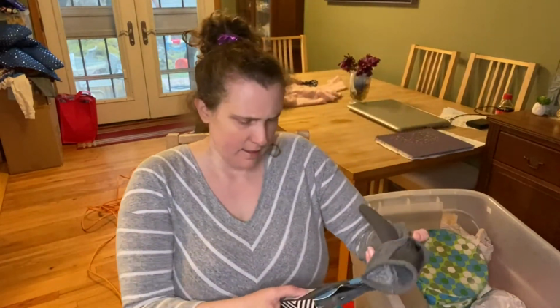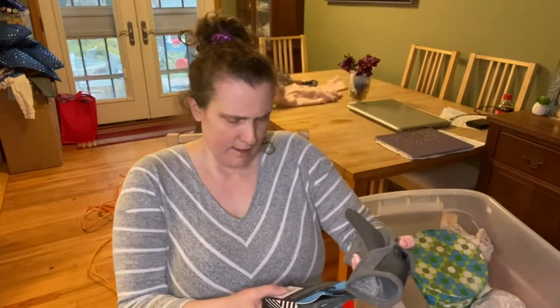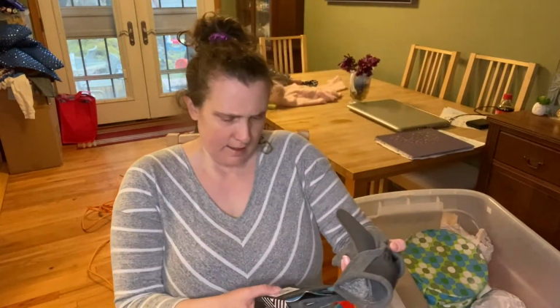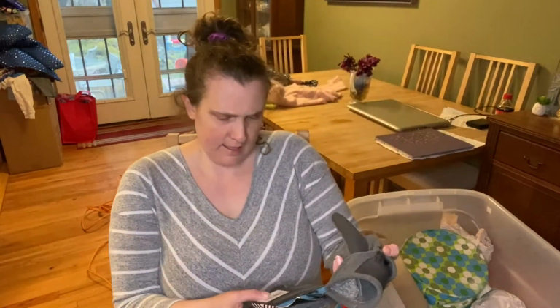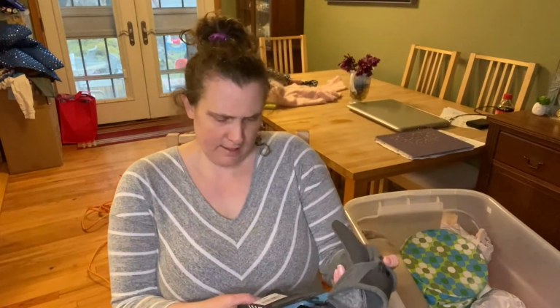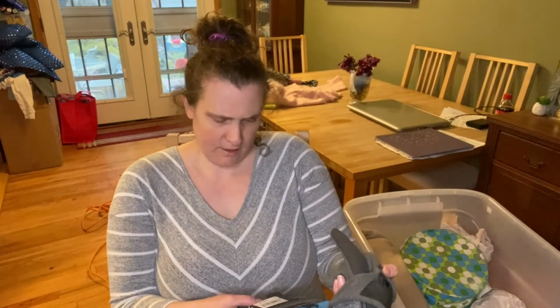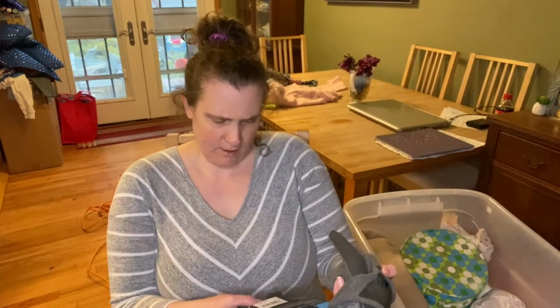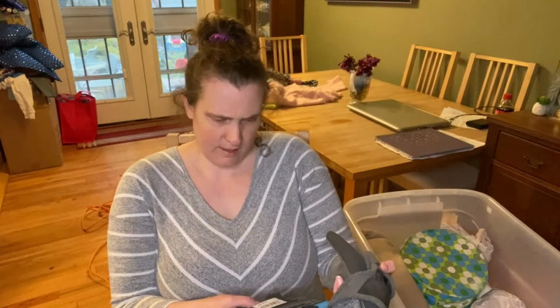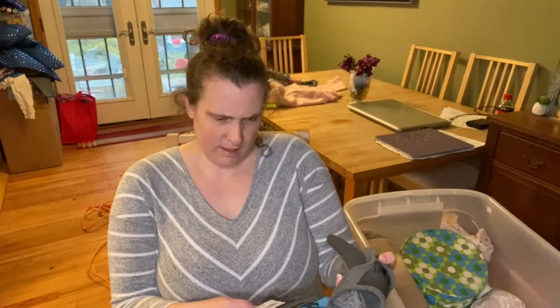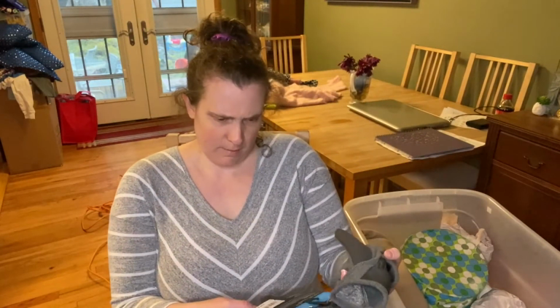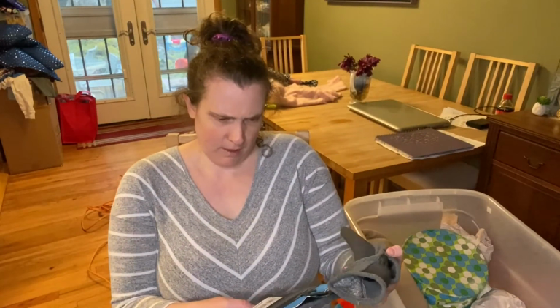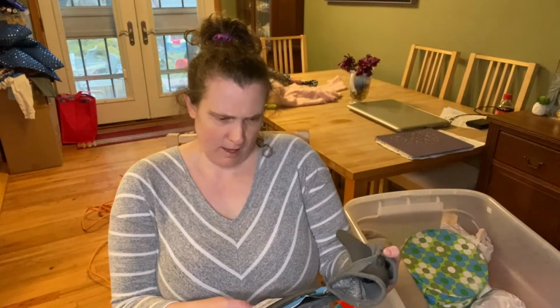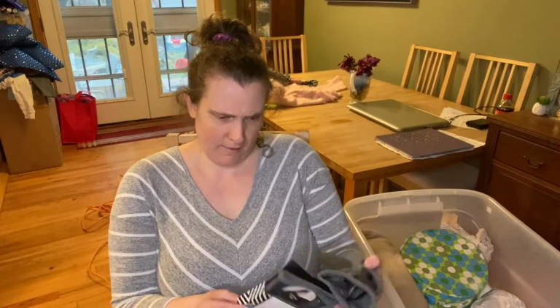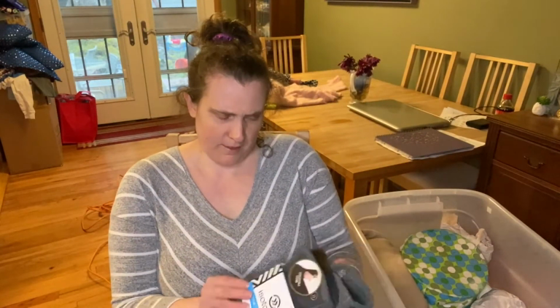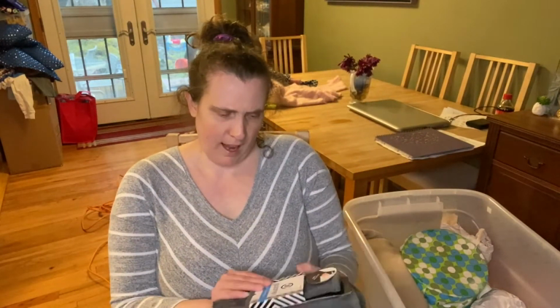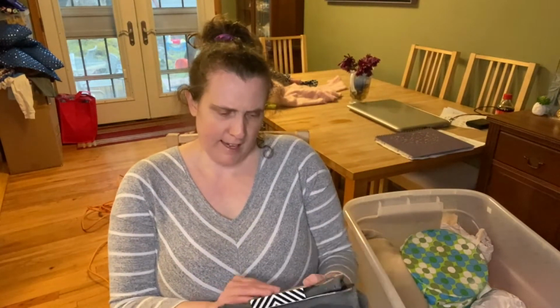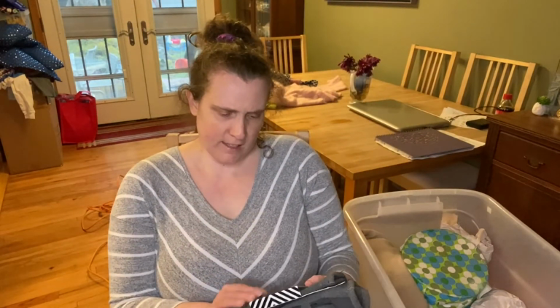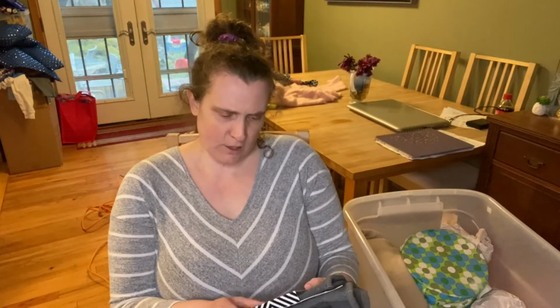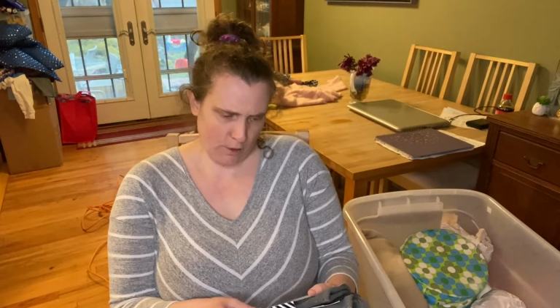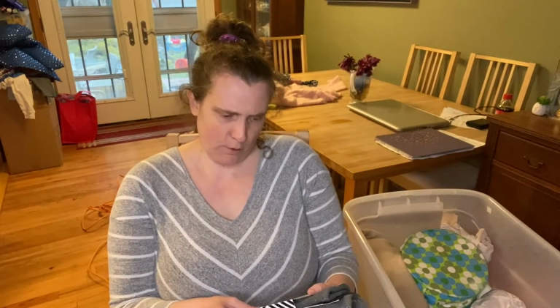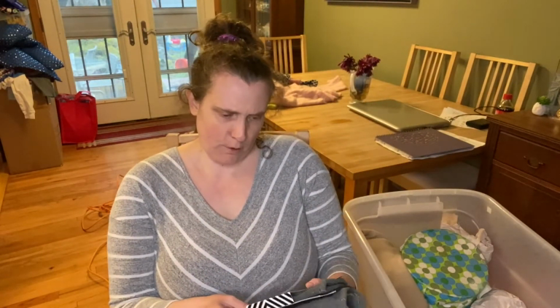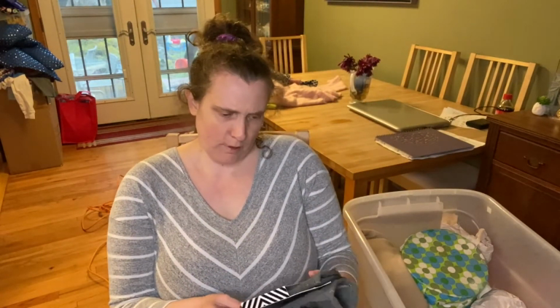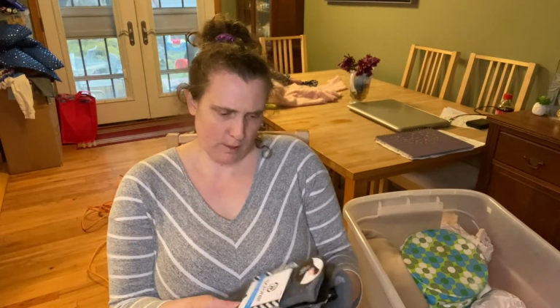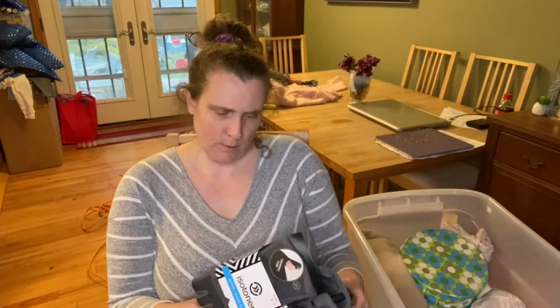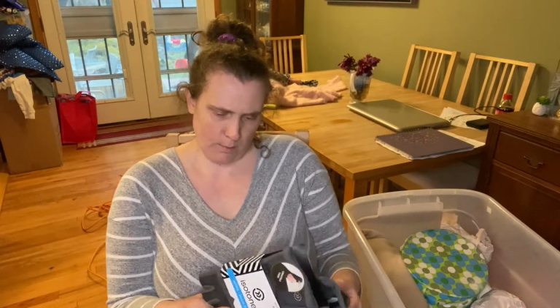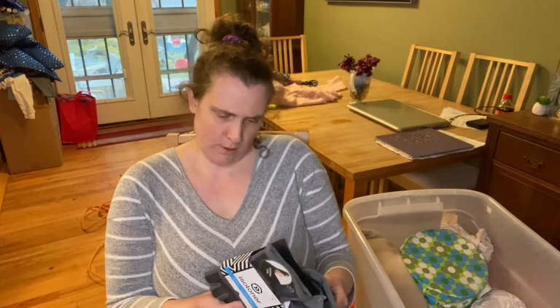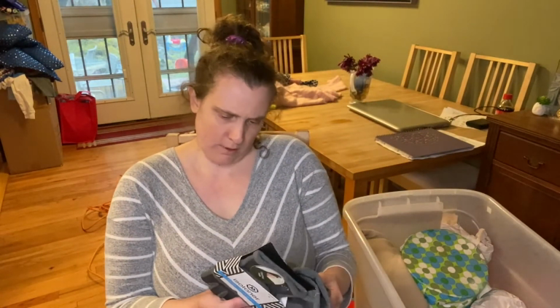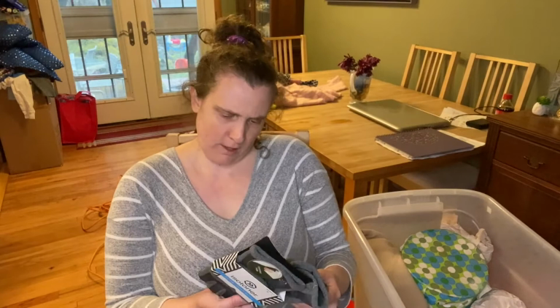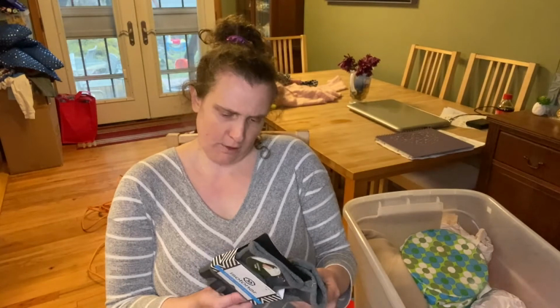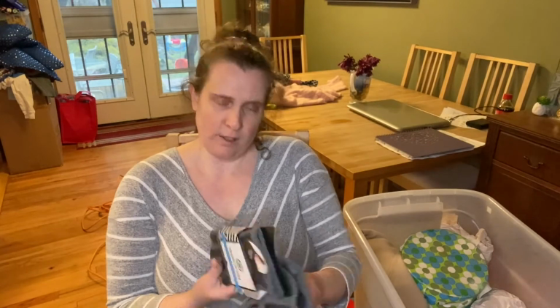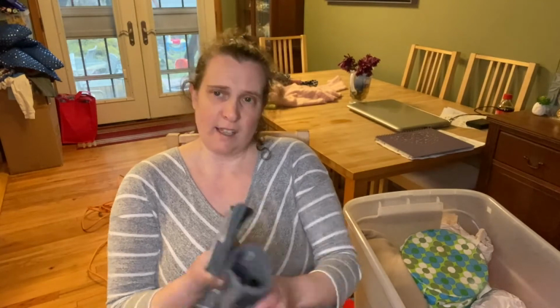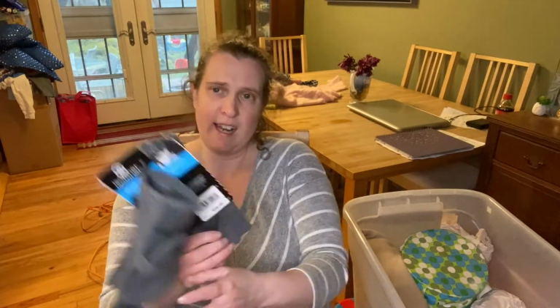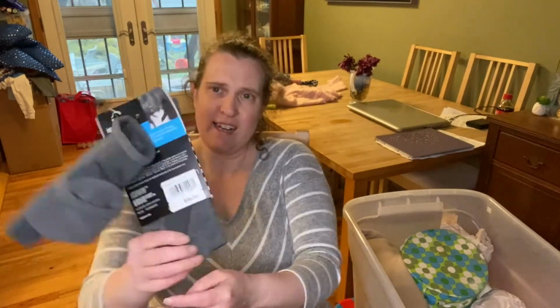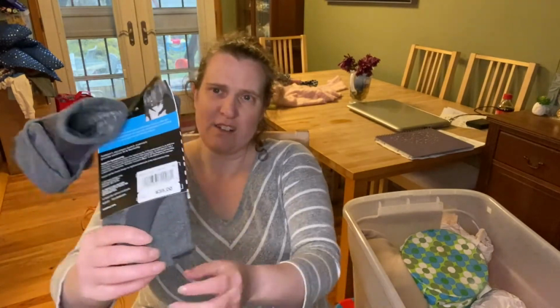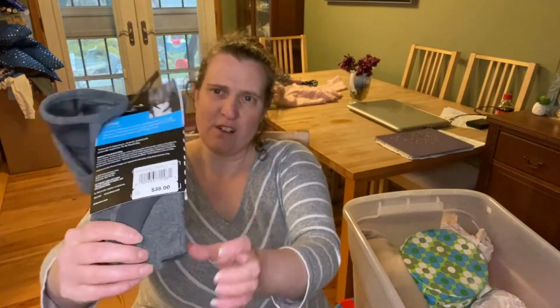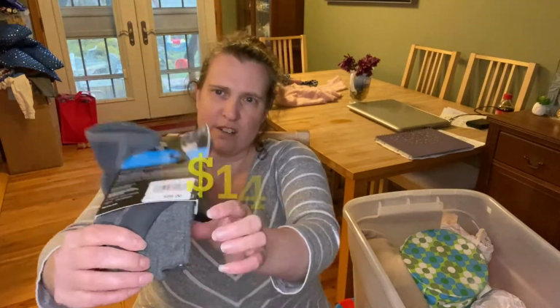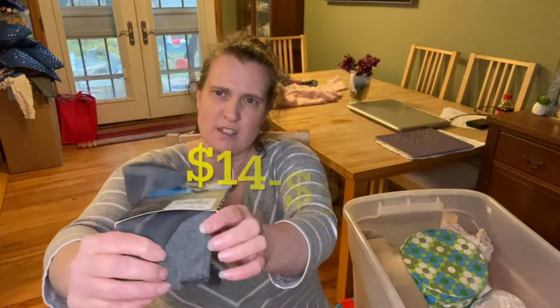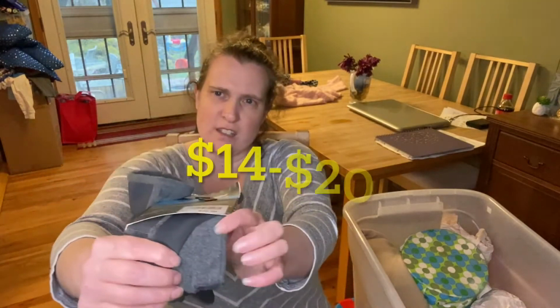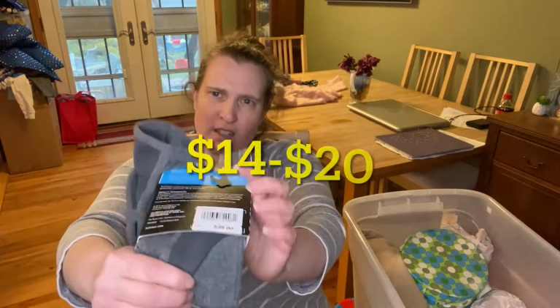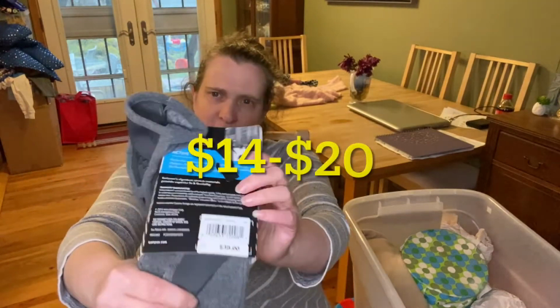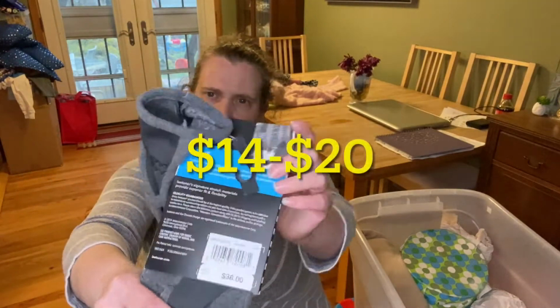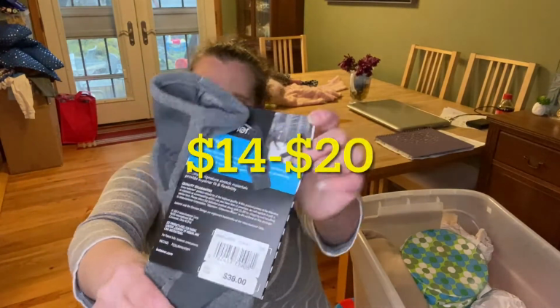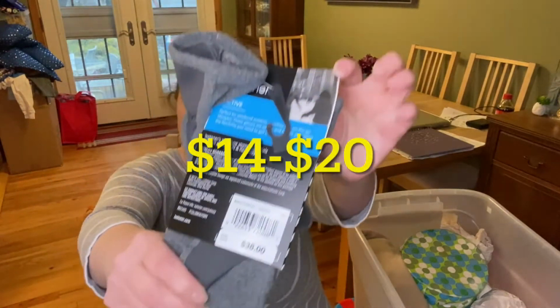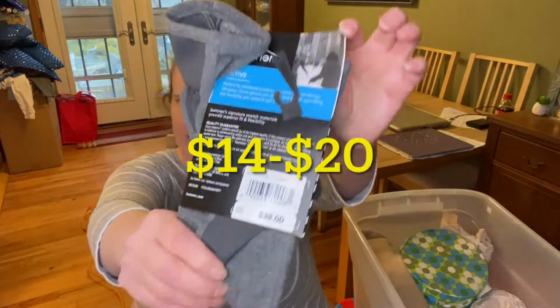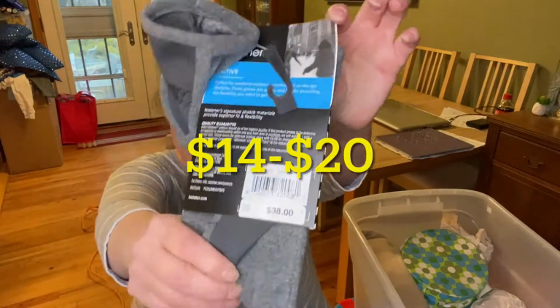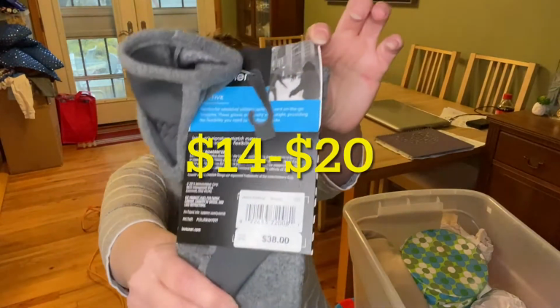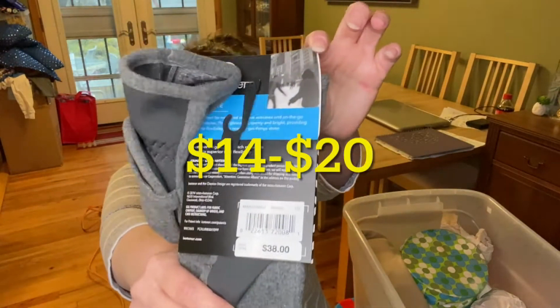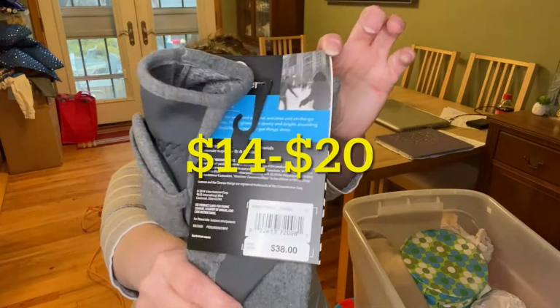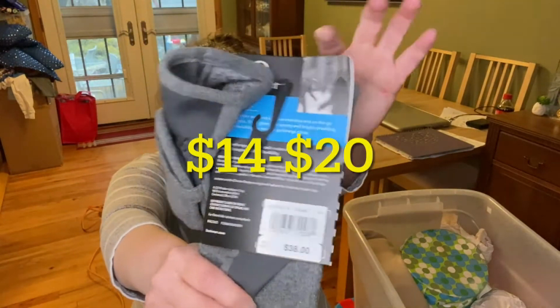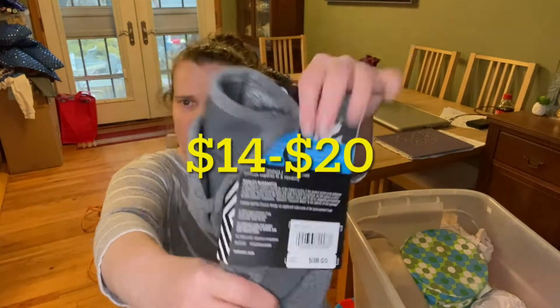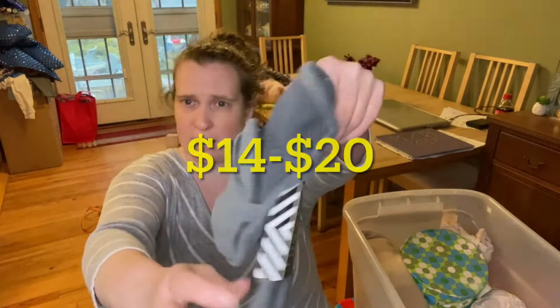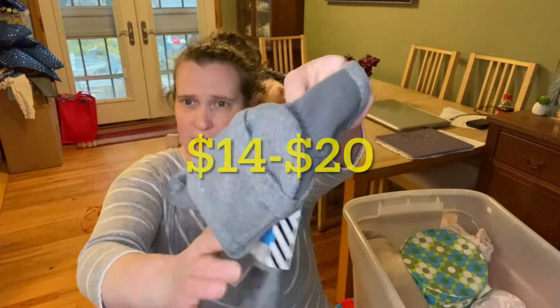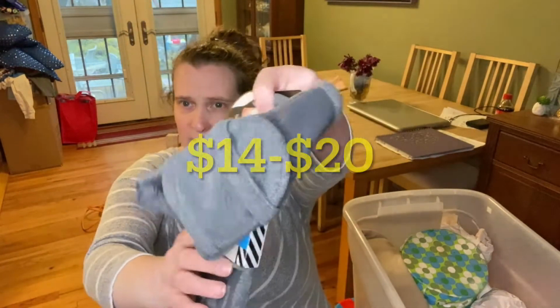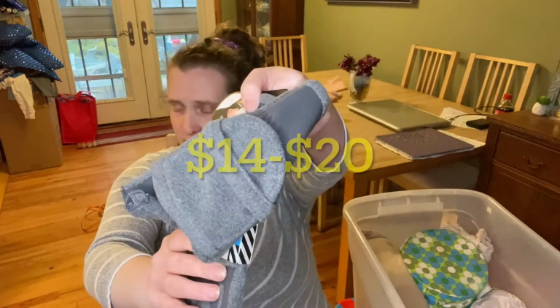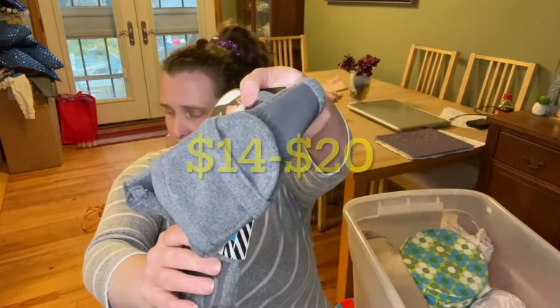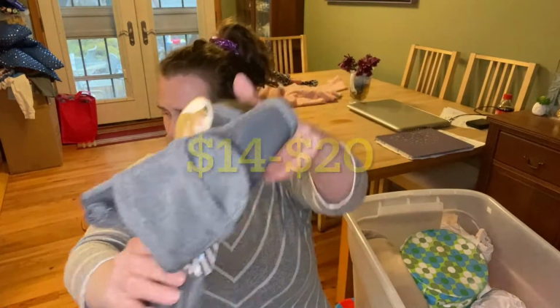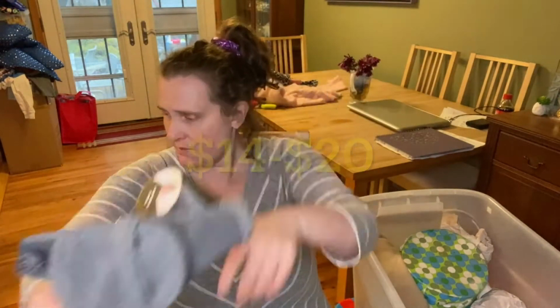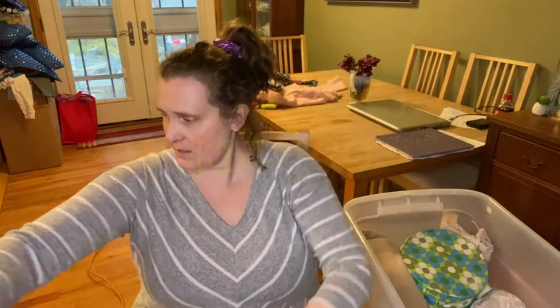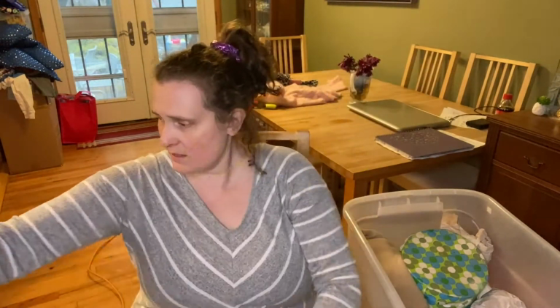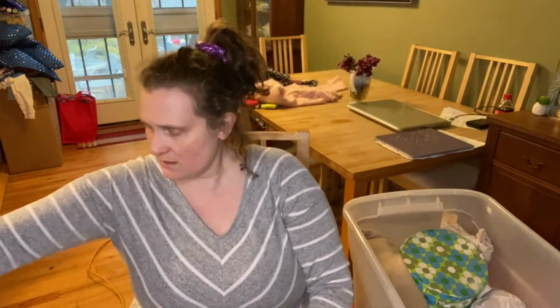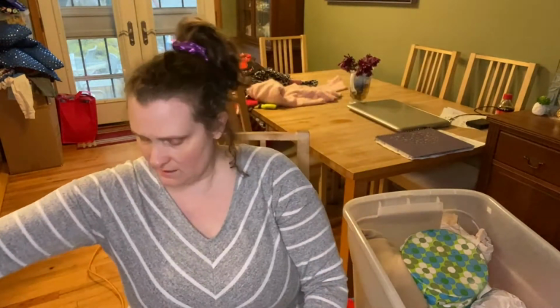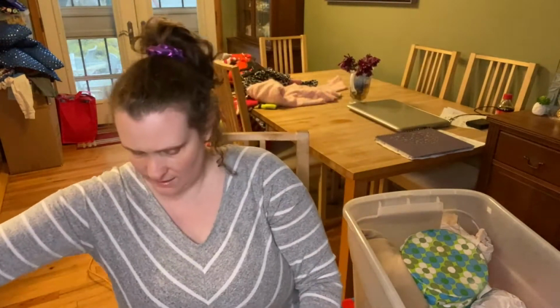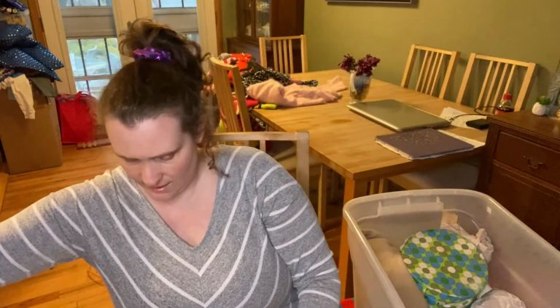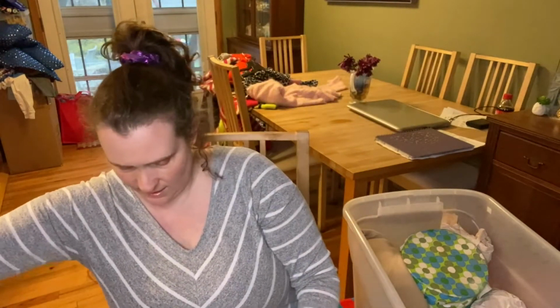These are some gloves — Isotoner. These were originally $38. Isotoner gloves, nice.